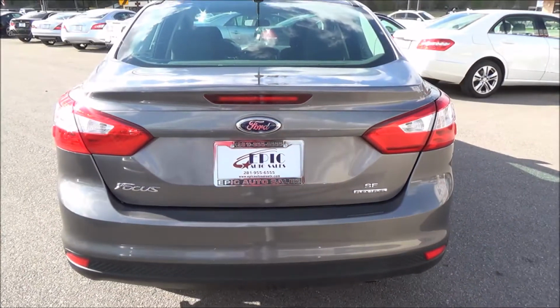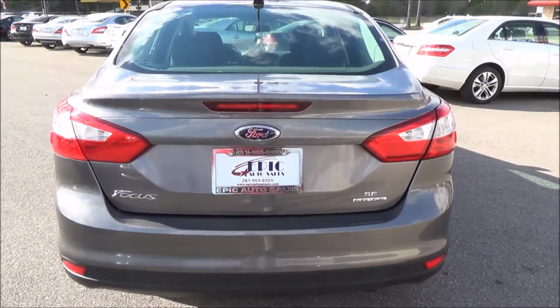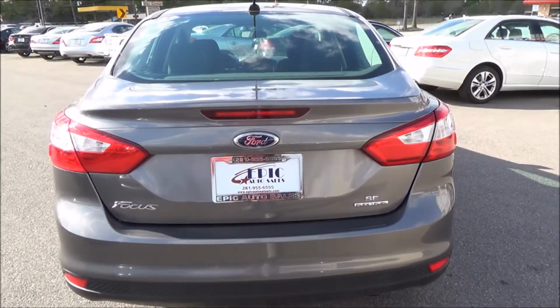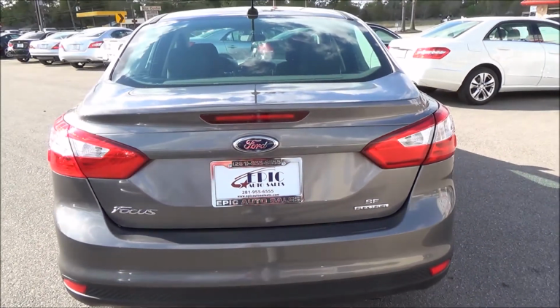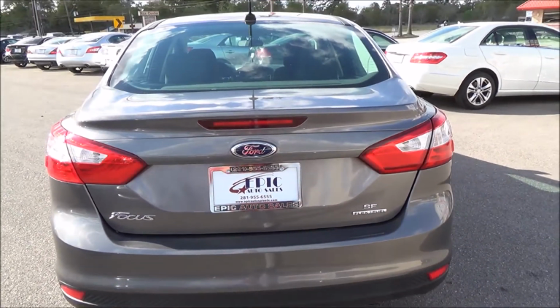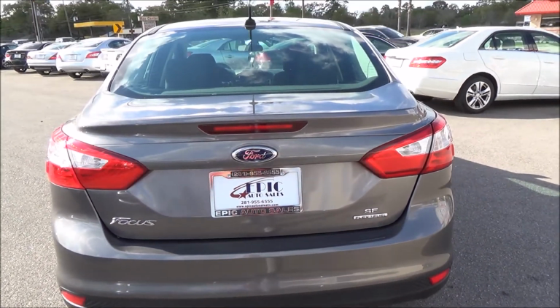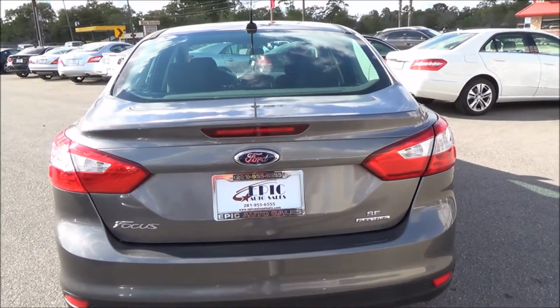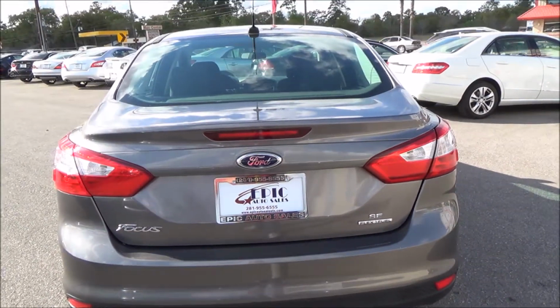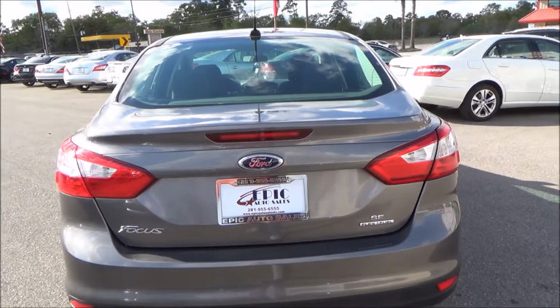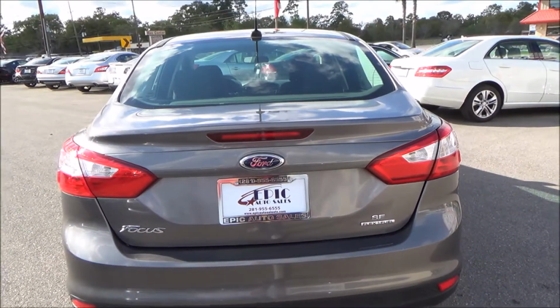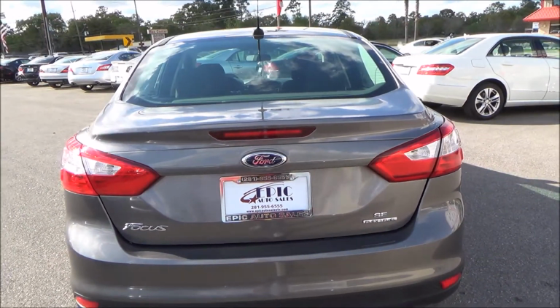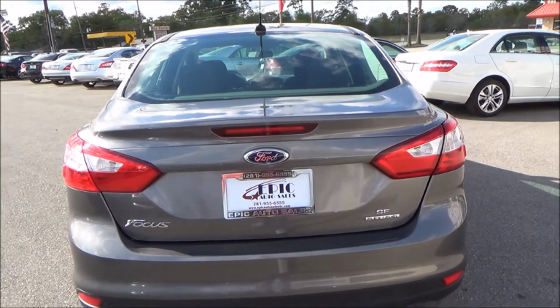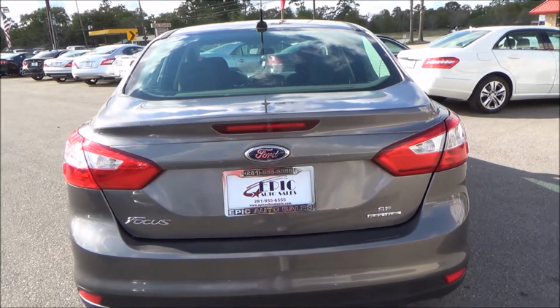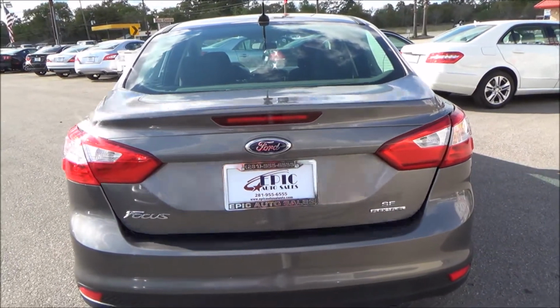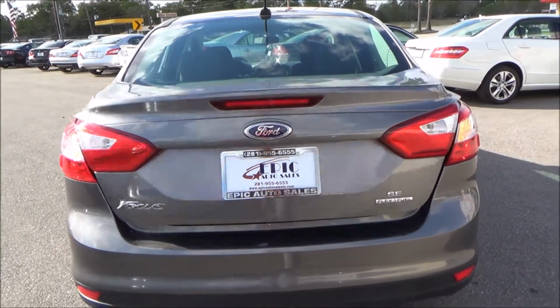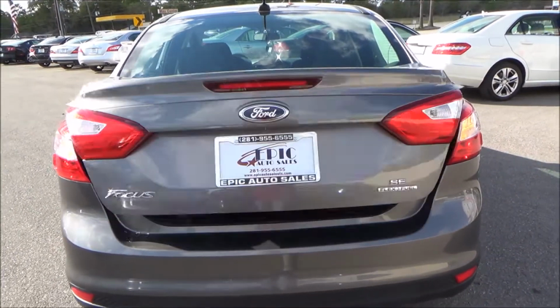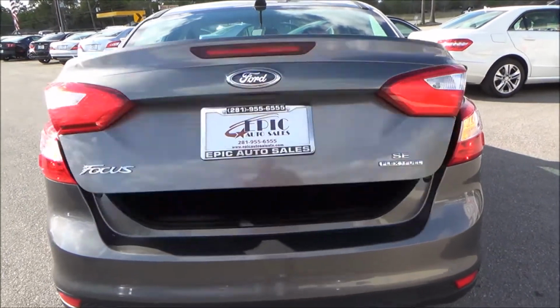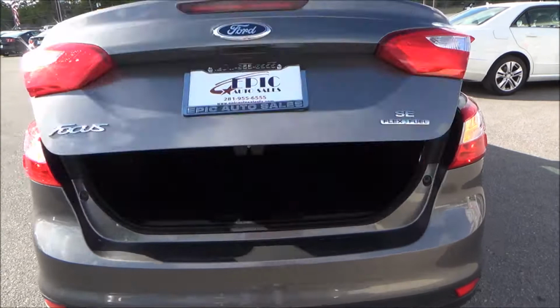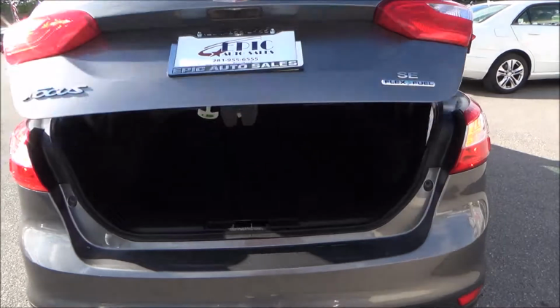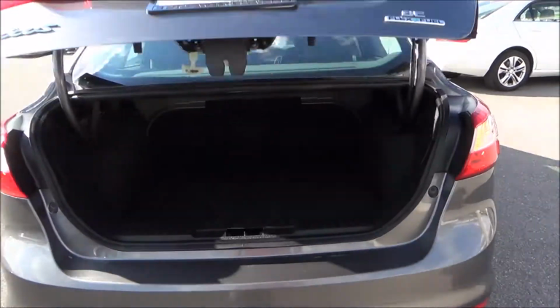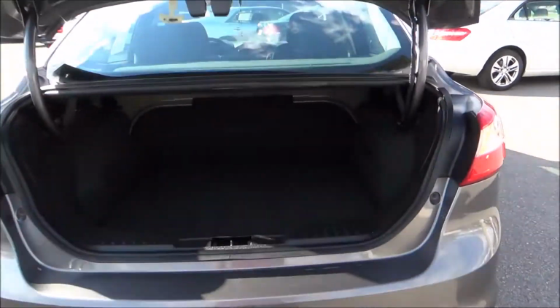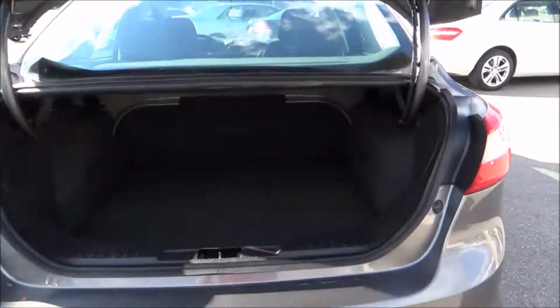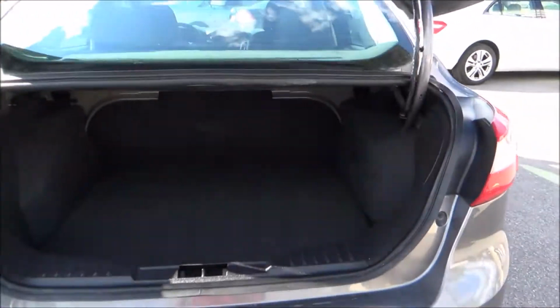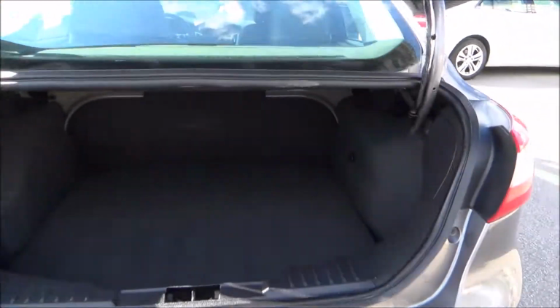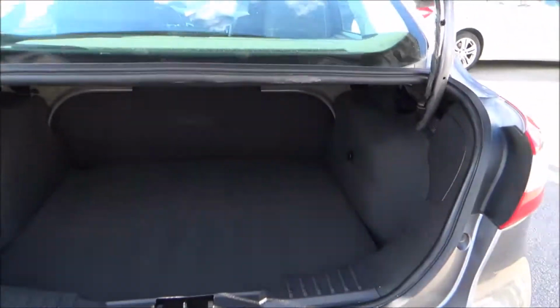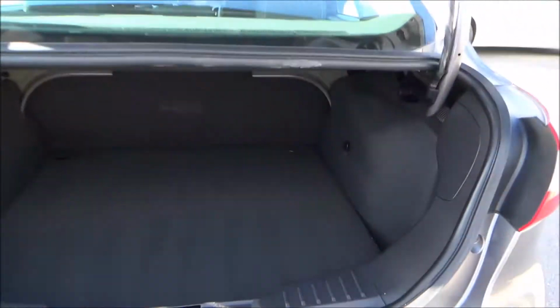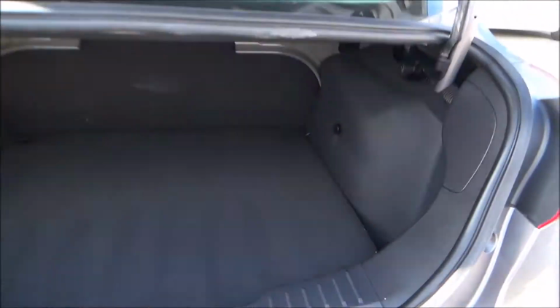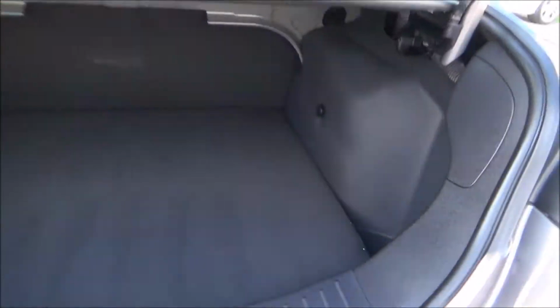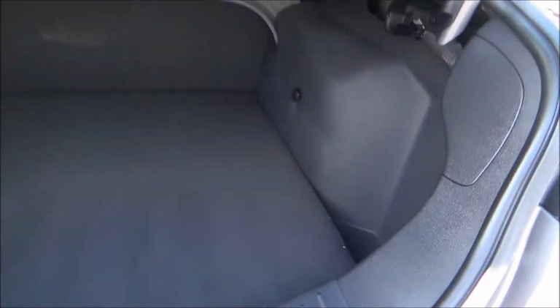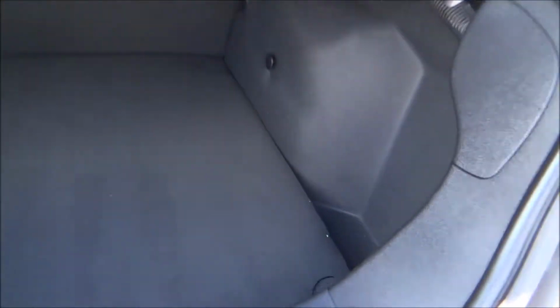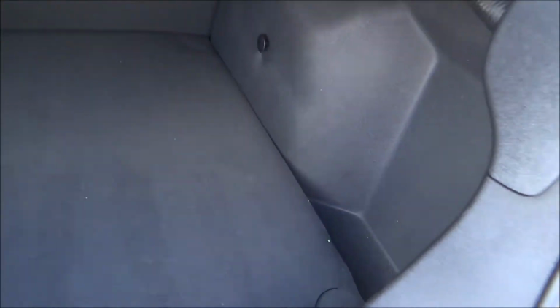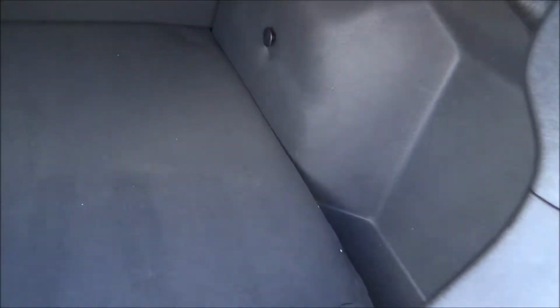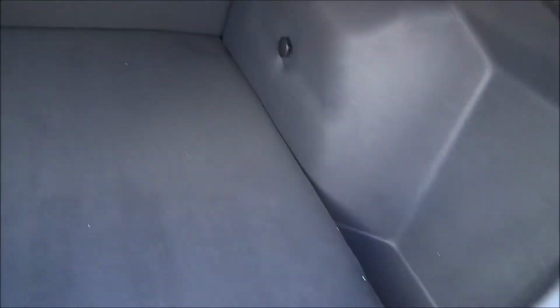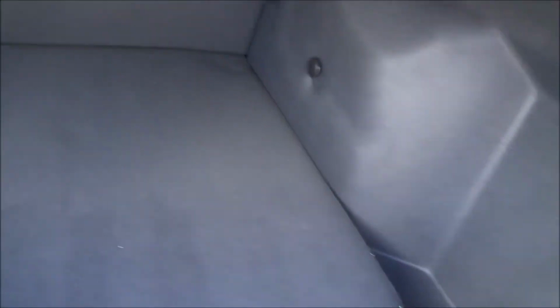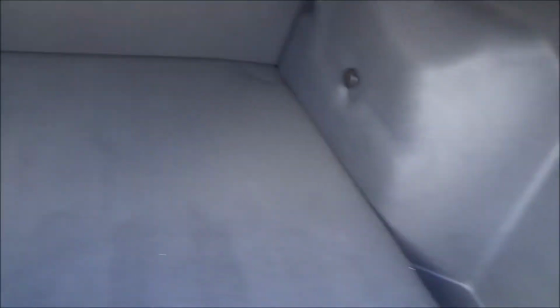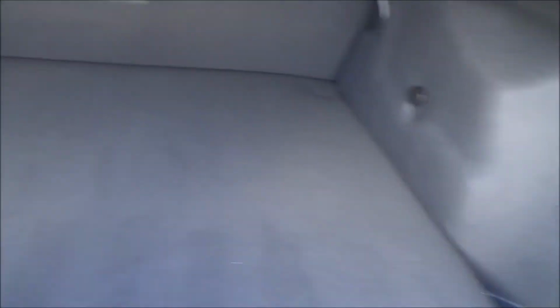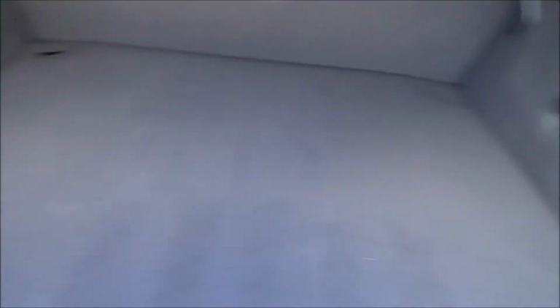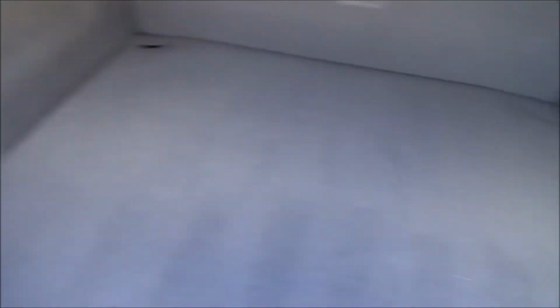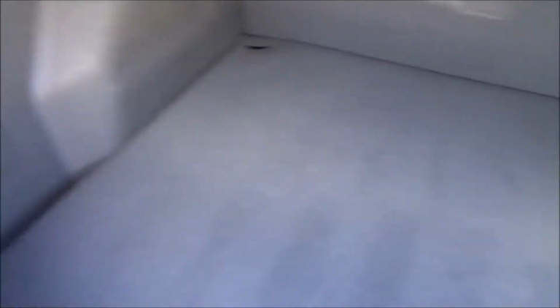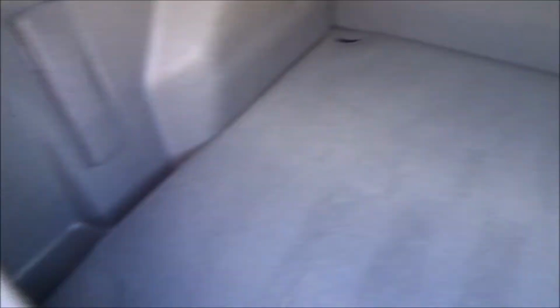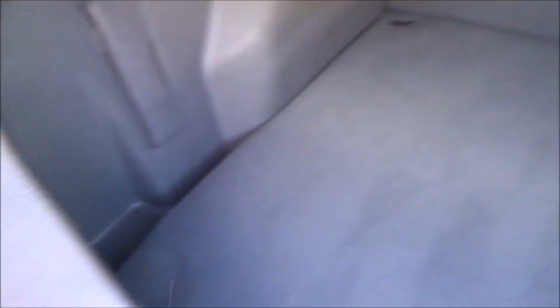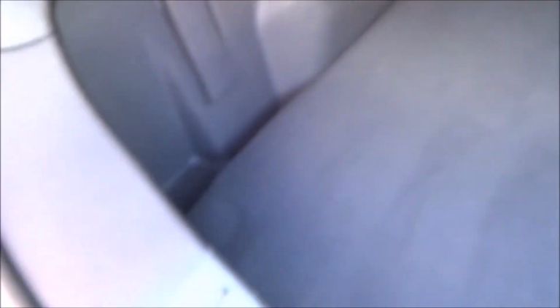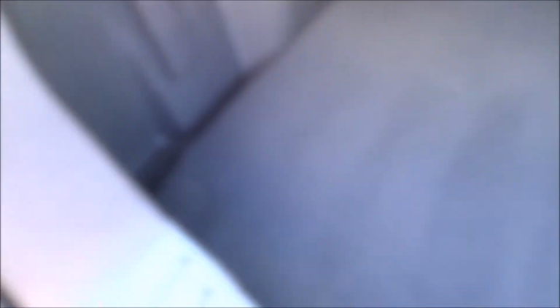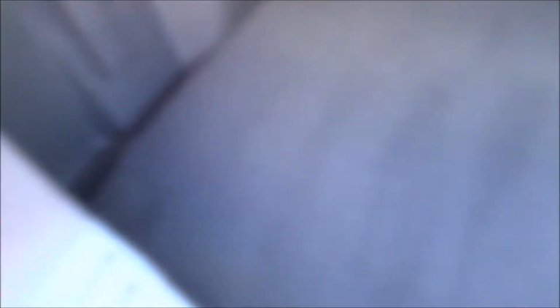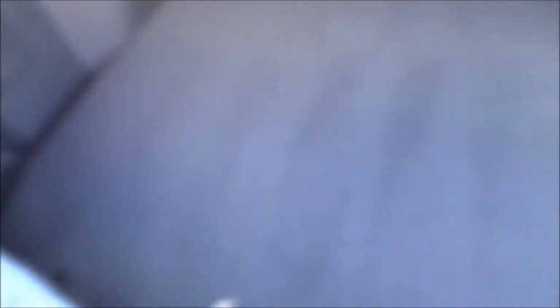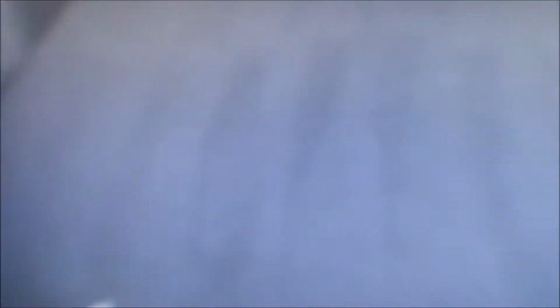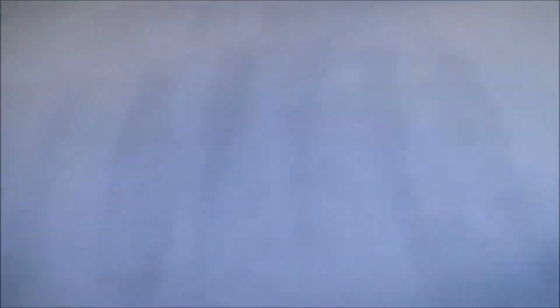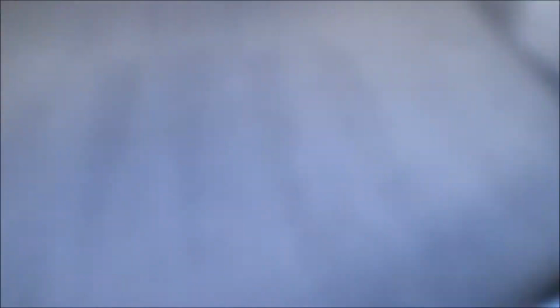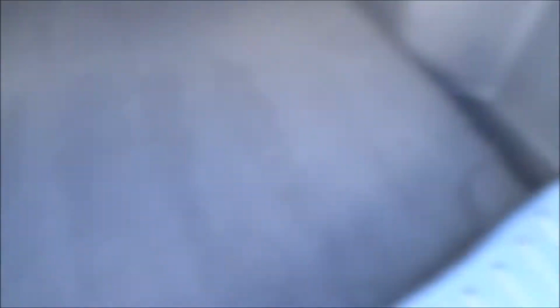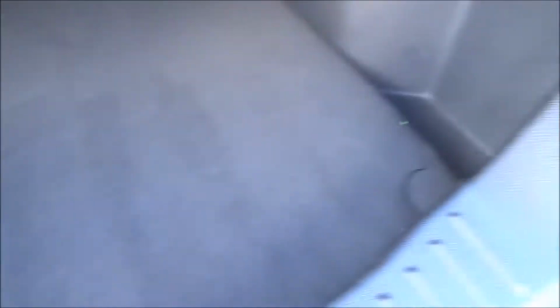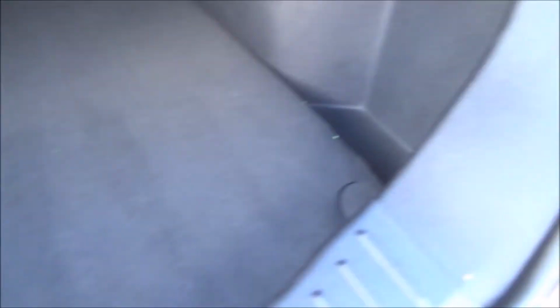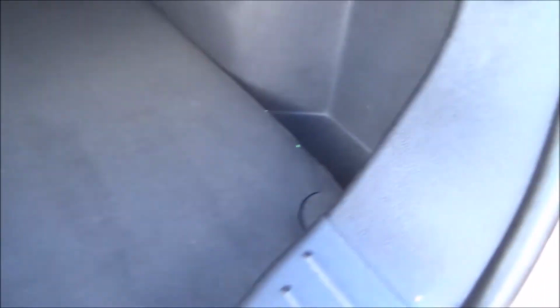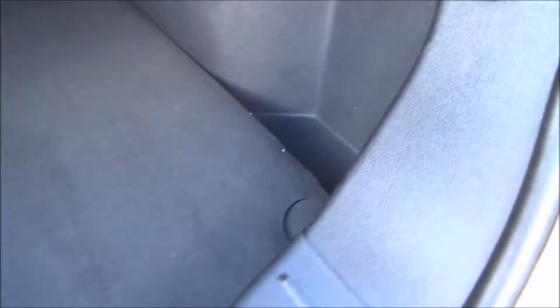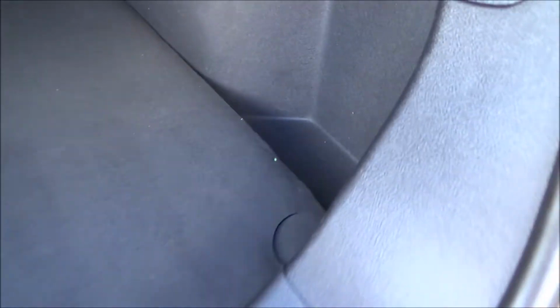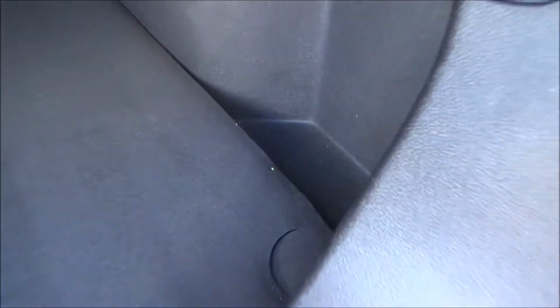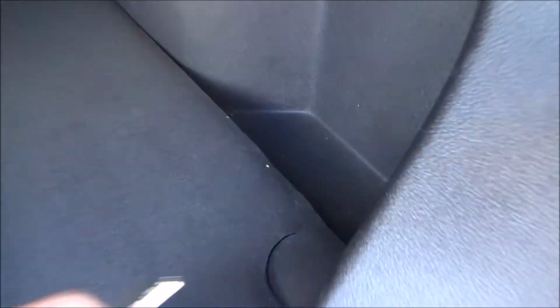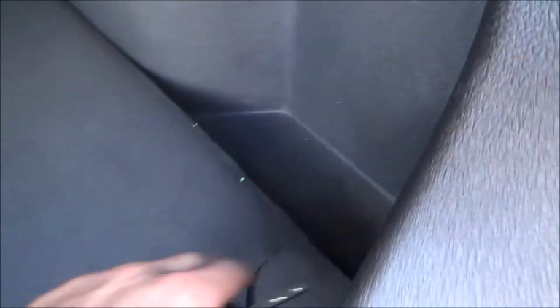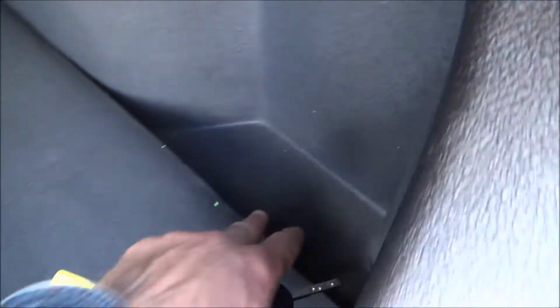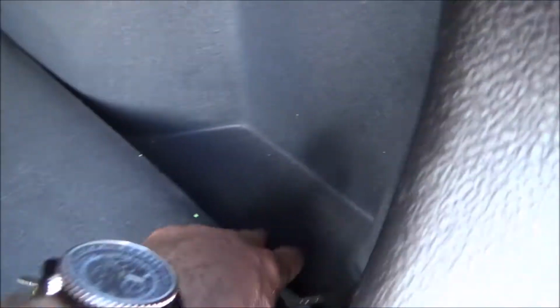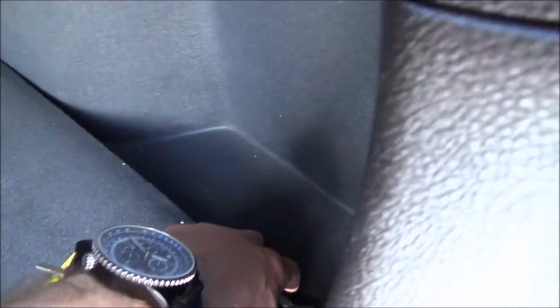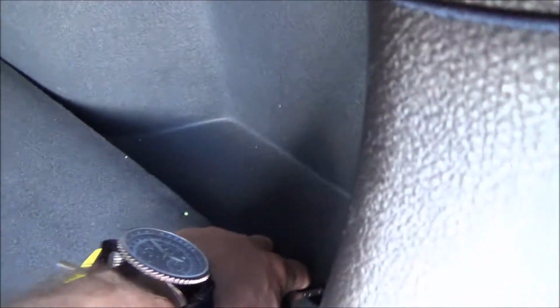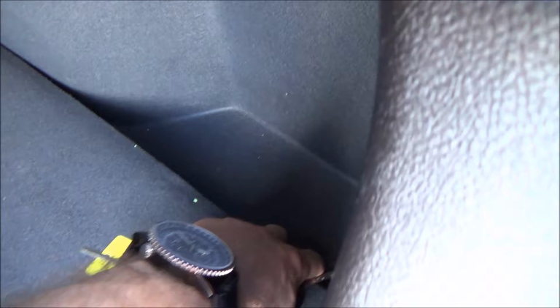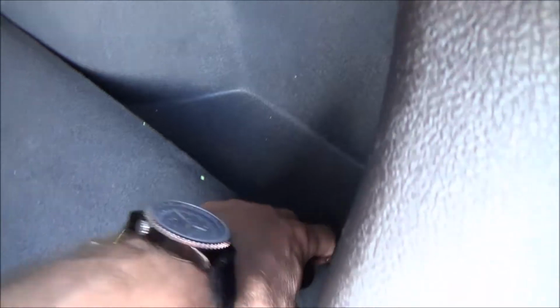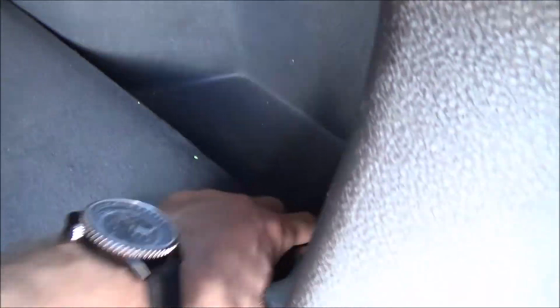Let's go ahead and pop the trunk and see what we've got going on in here. A lot of trunk space for a little compact vehicle — very nice.